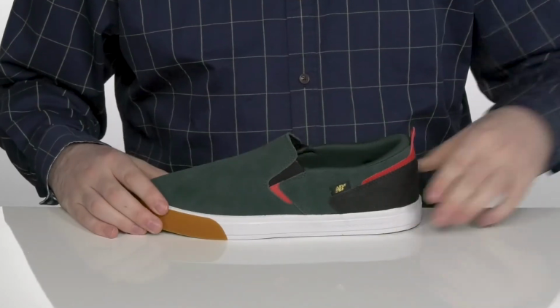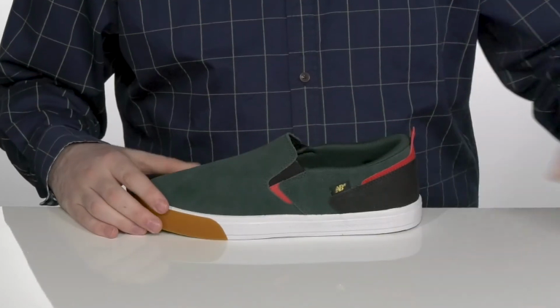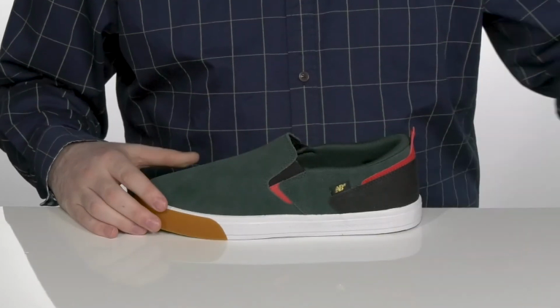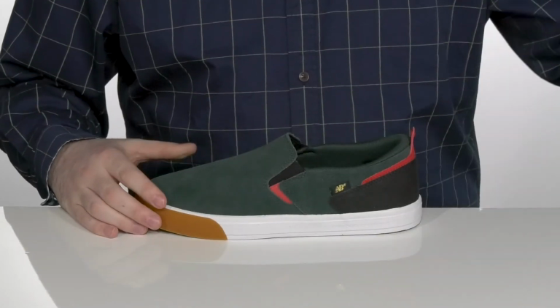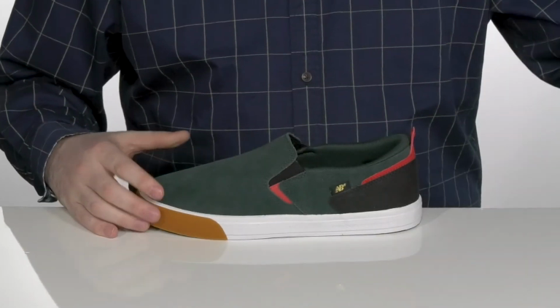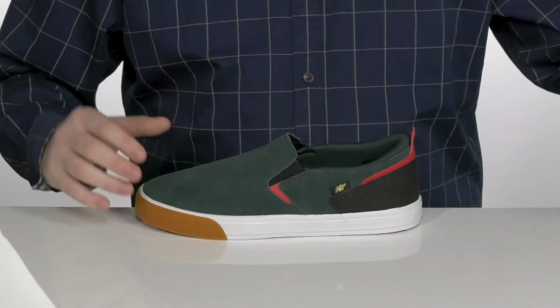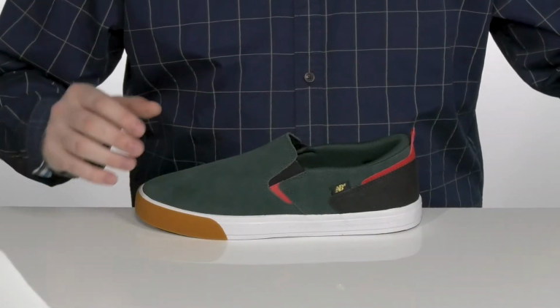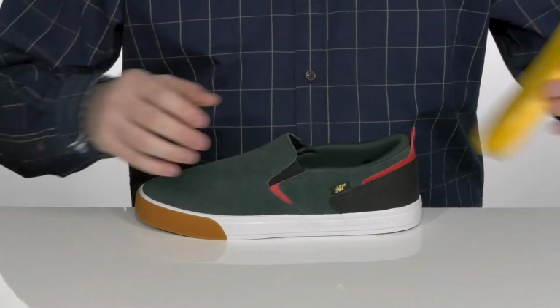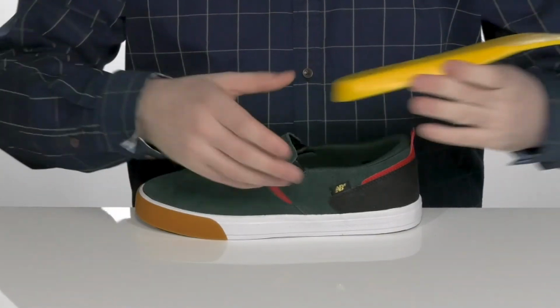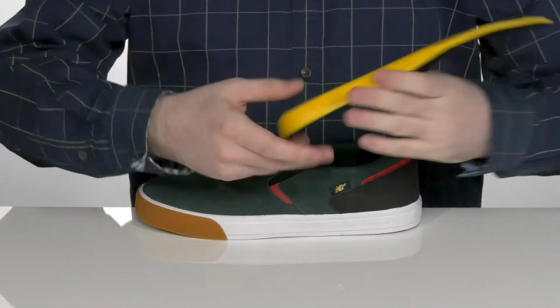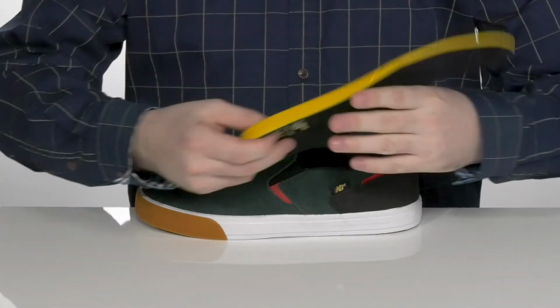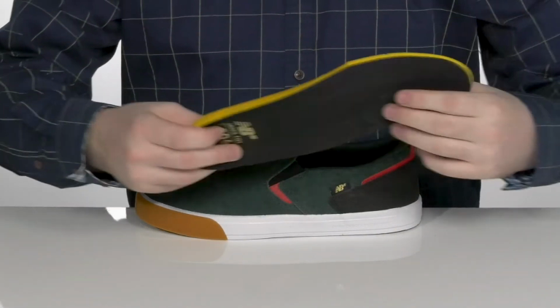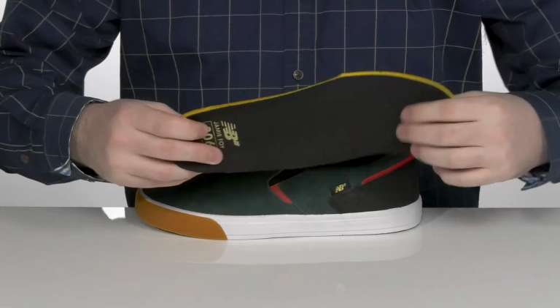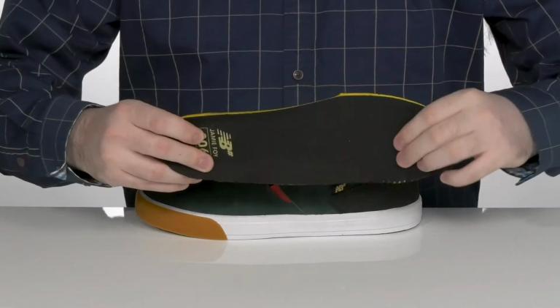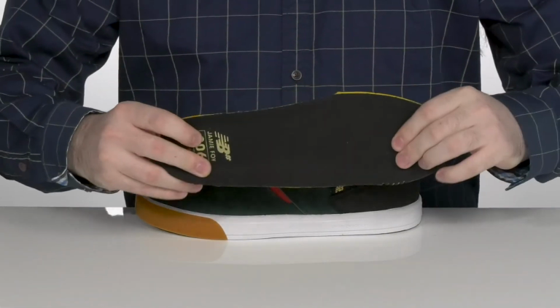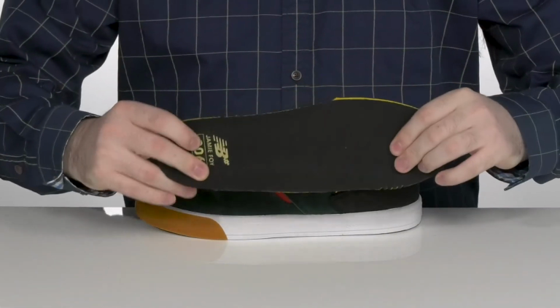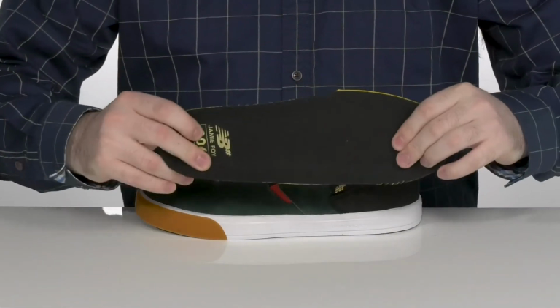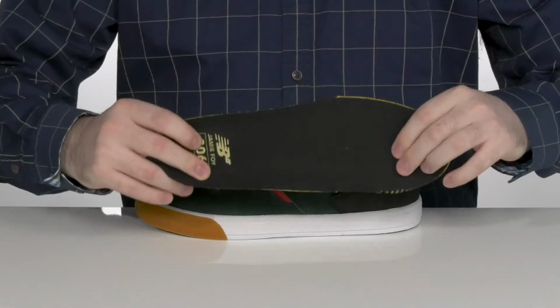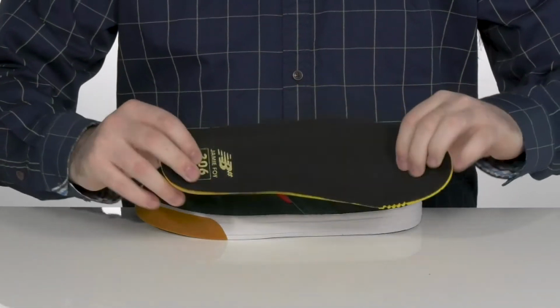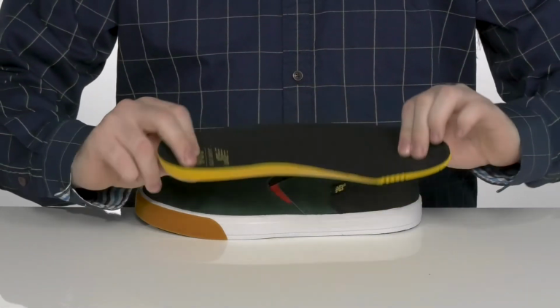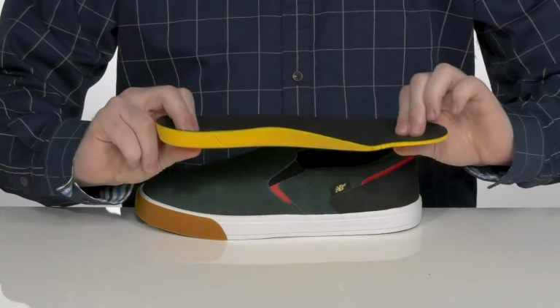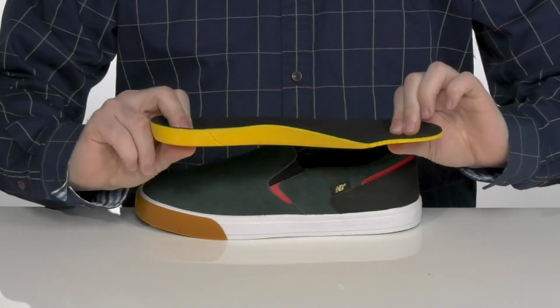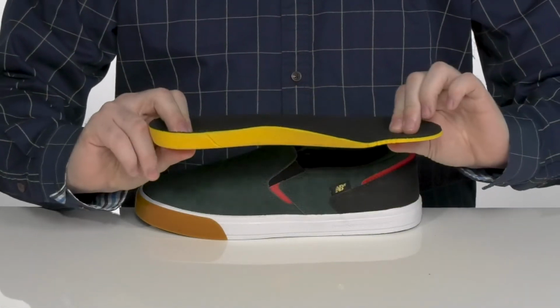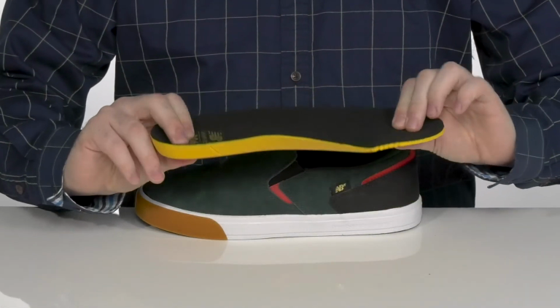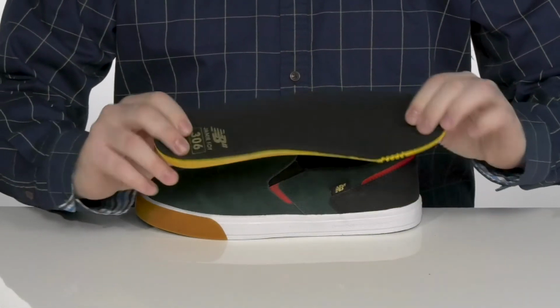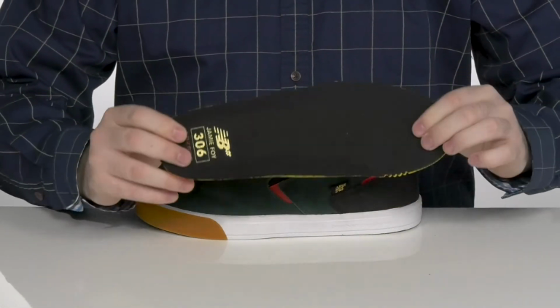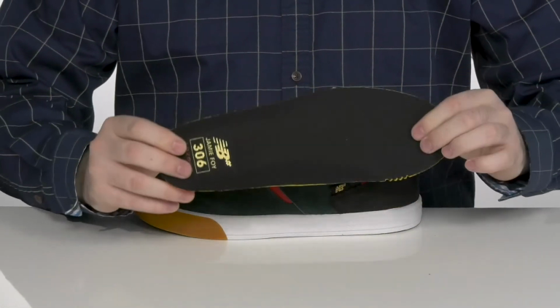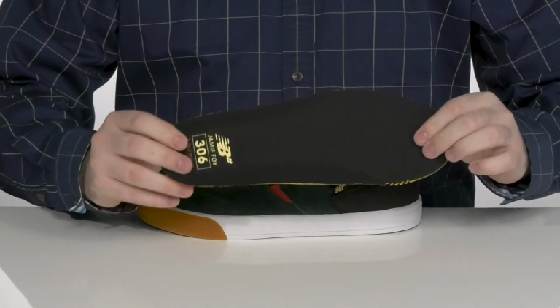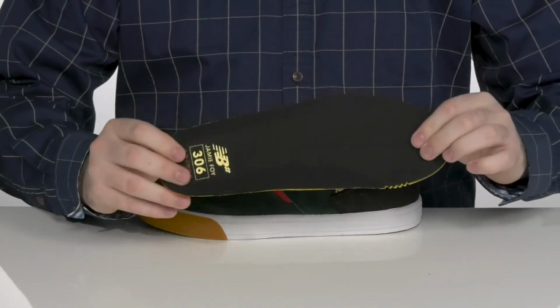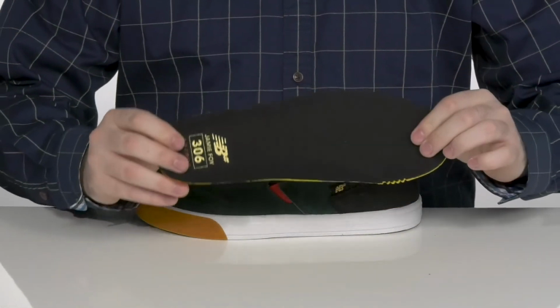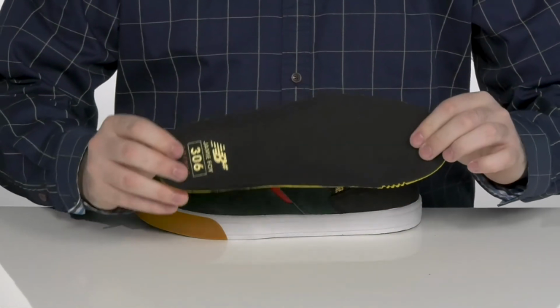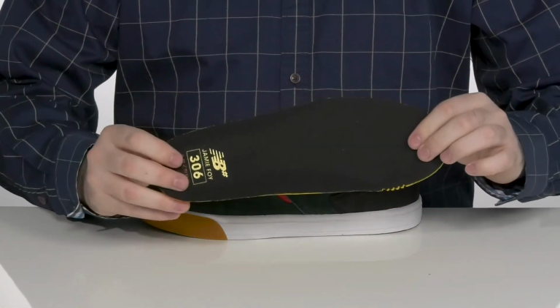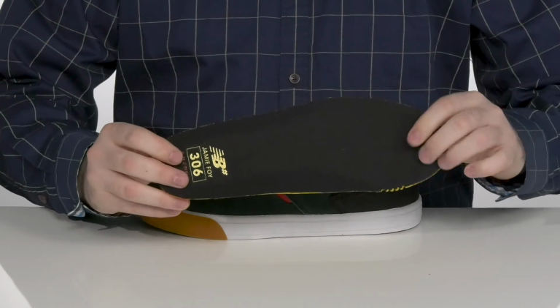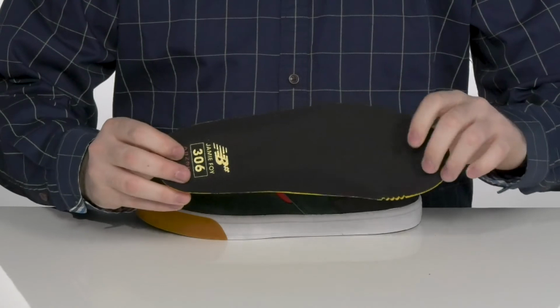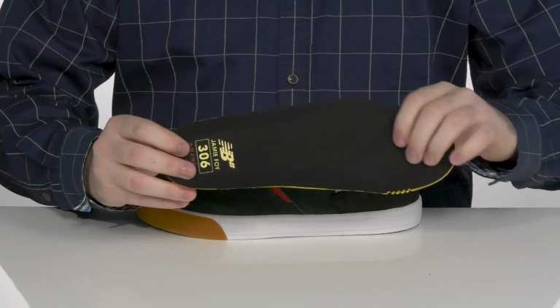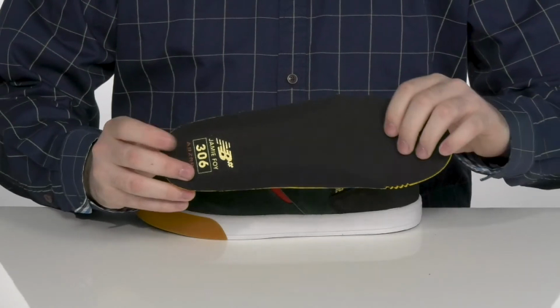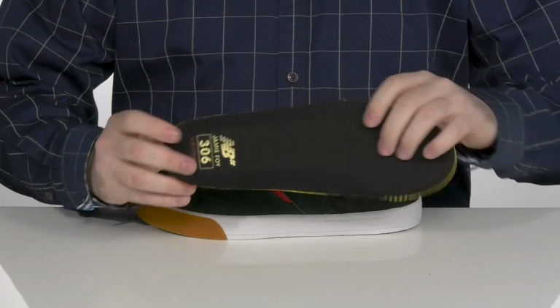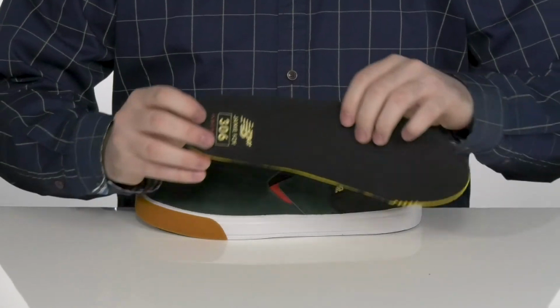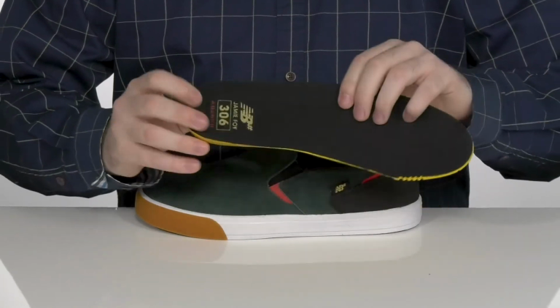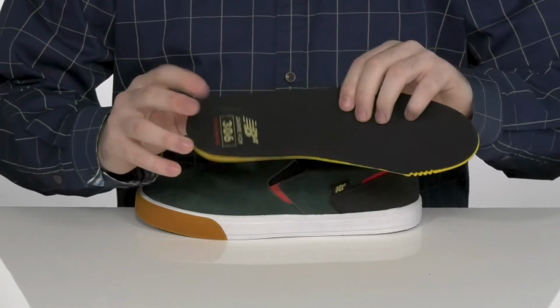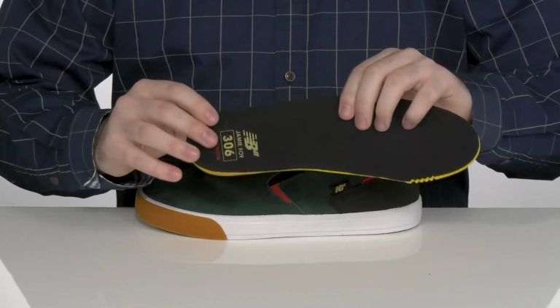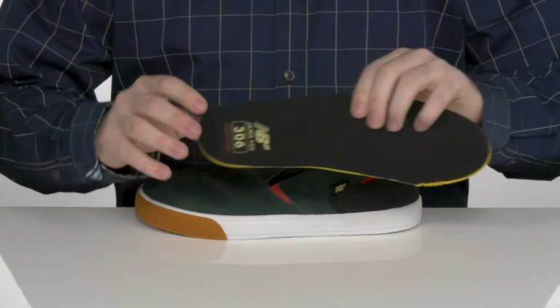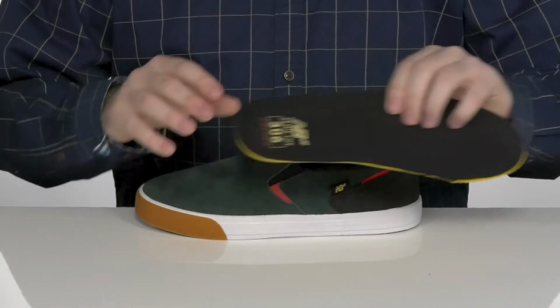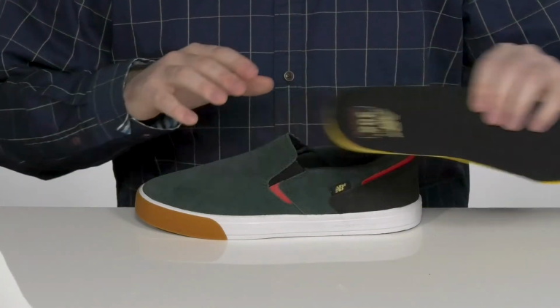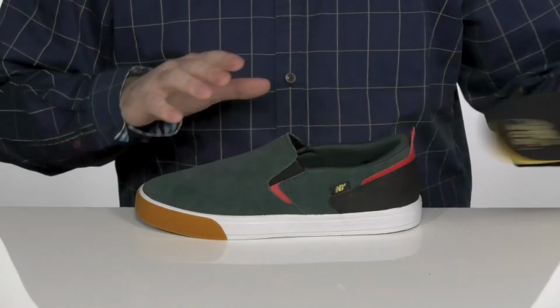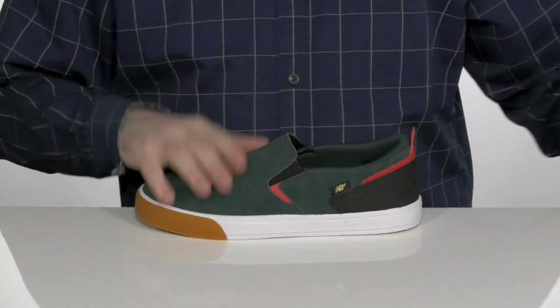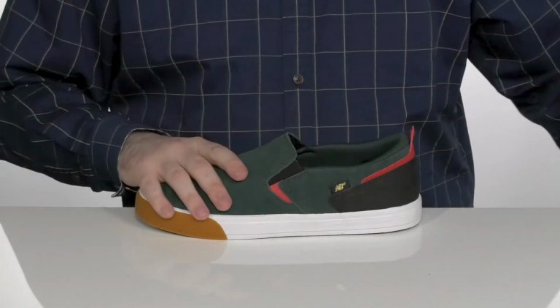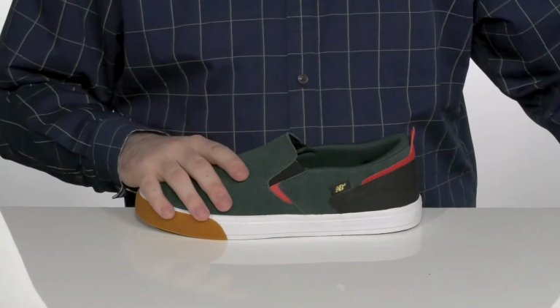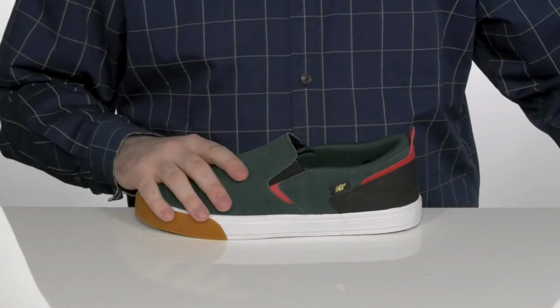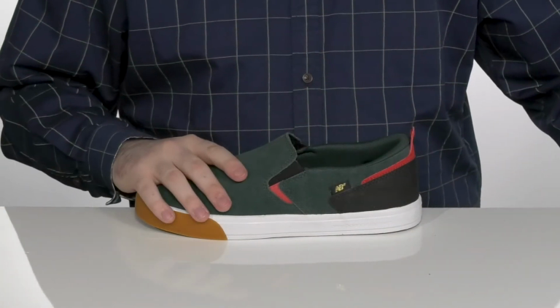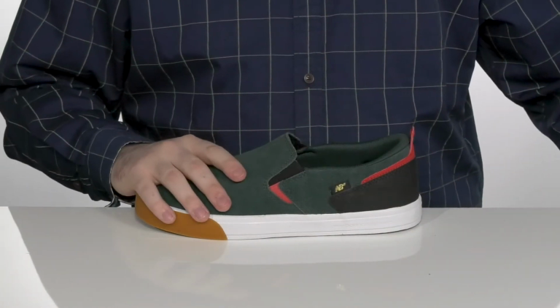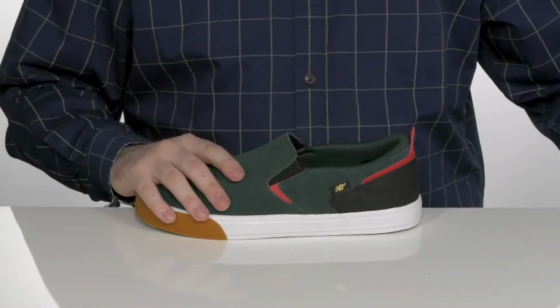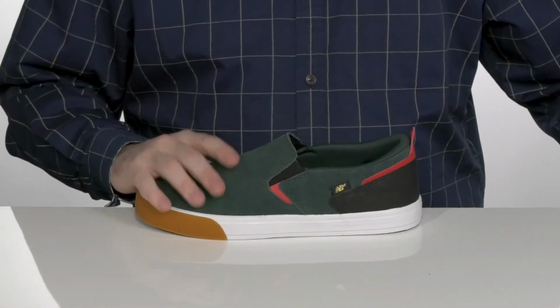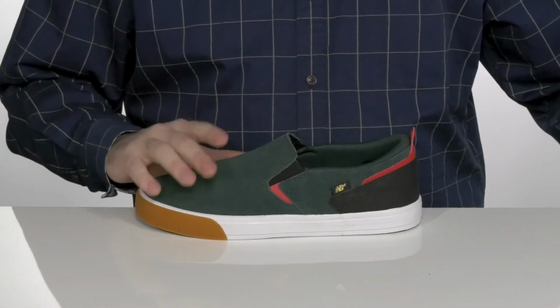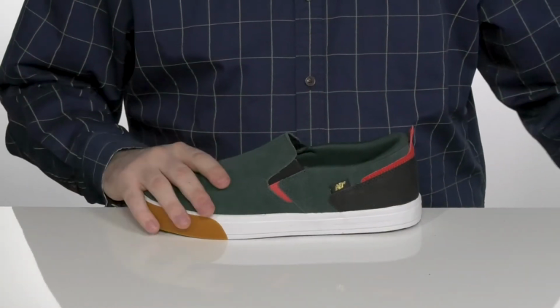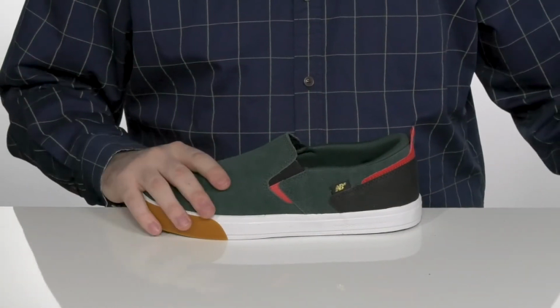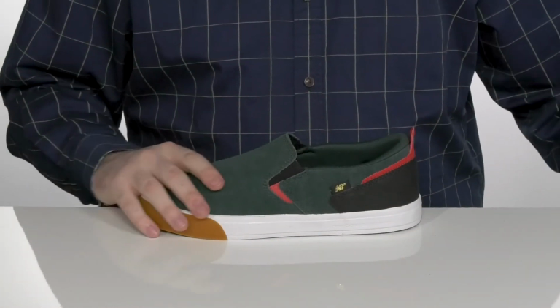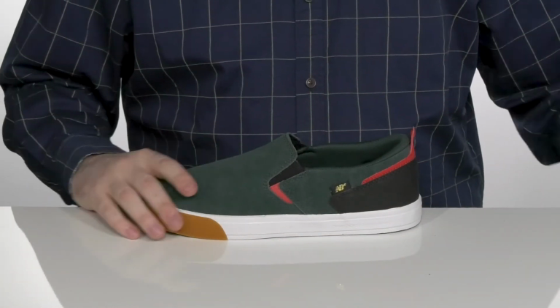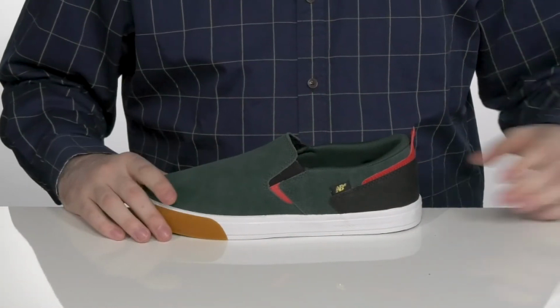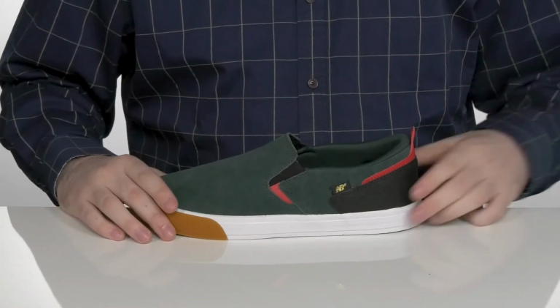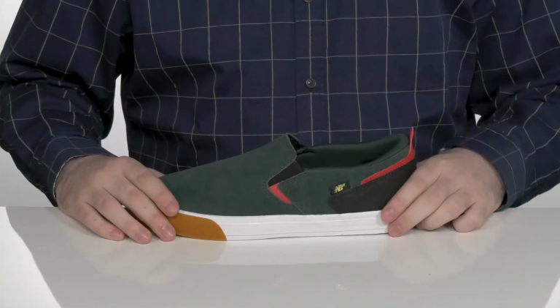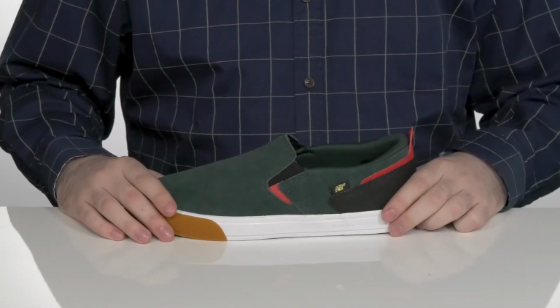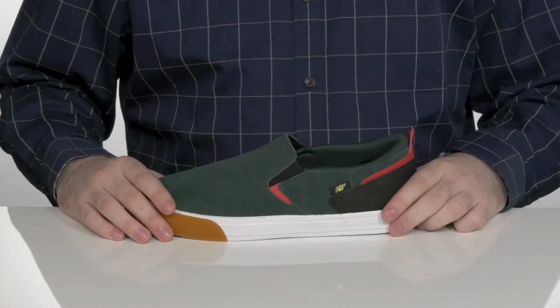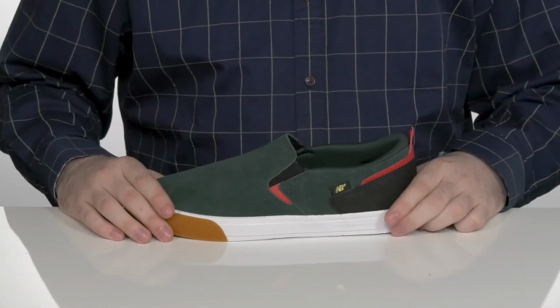It comes with a removable foam footbed for some extra underfoot support and comfort, with enough room to make way for any custom orthotics that you'd like.